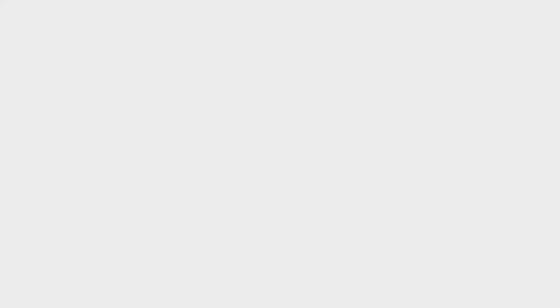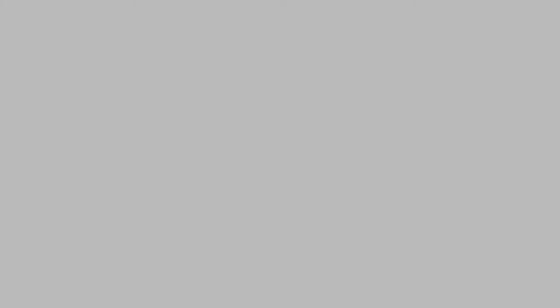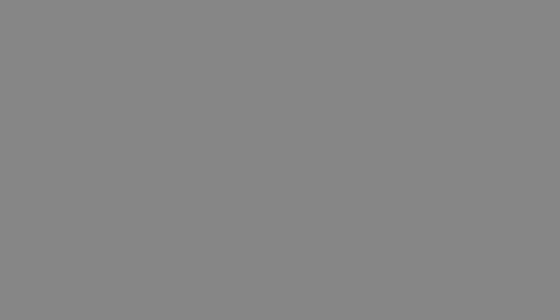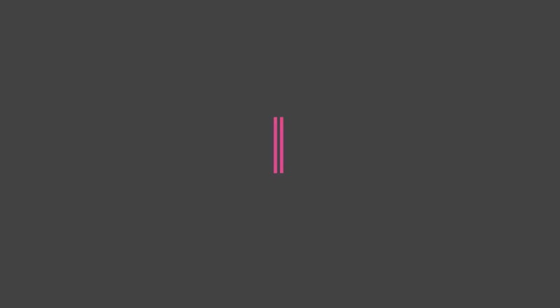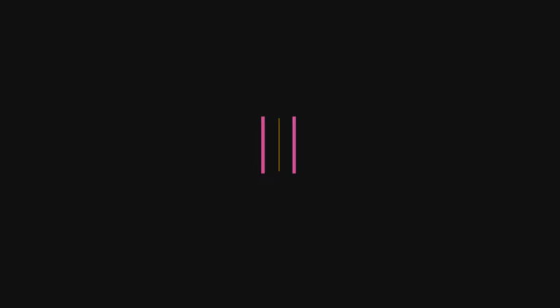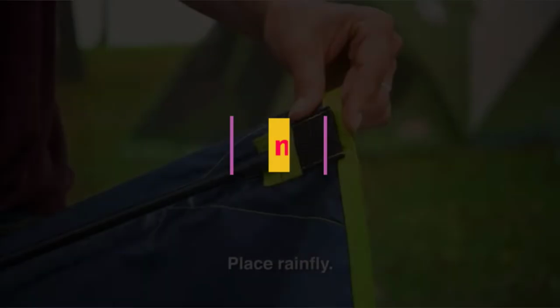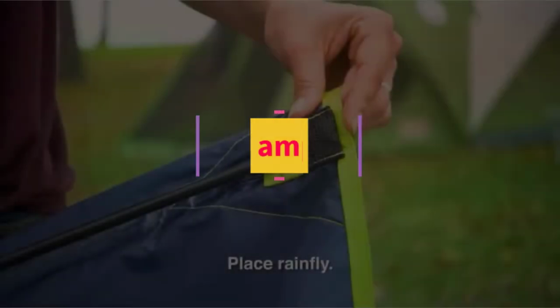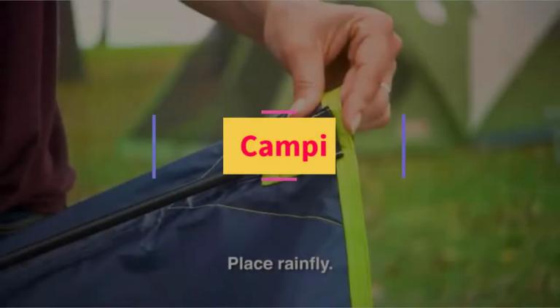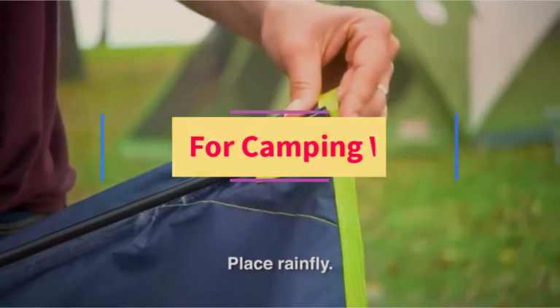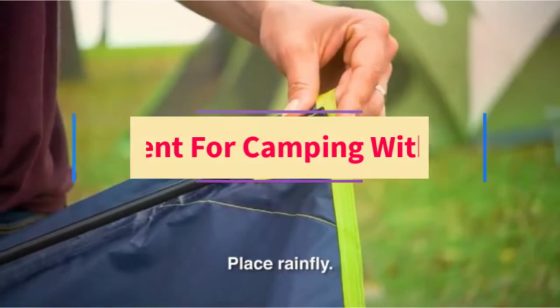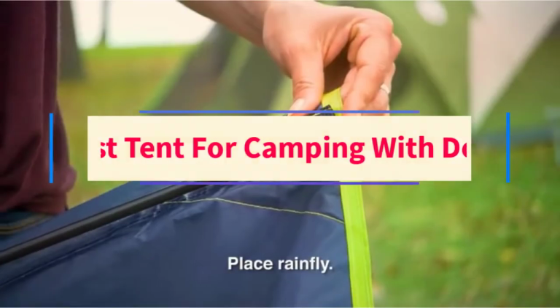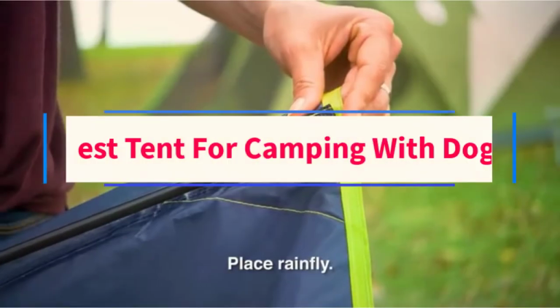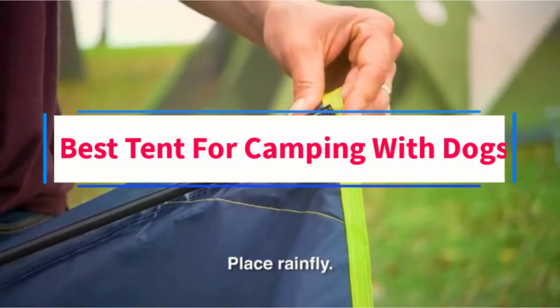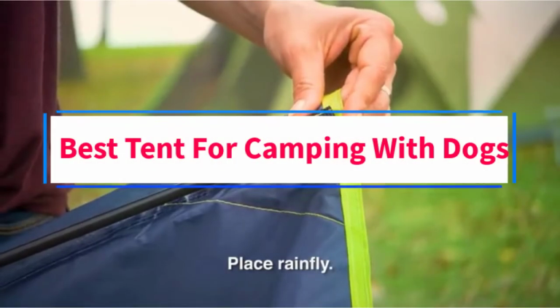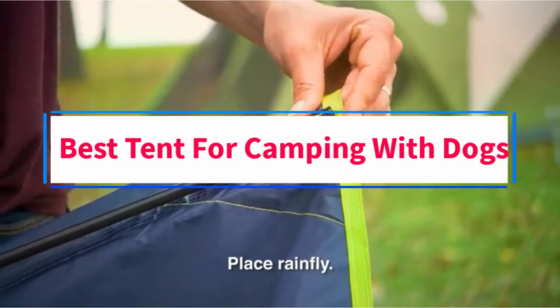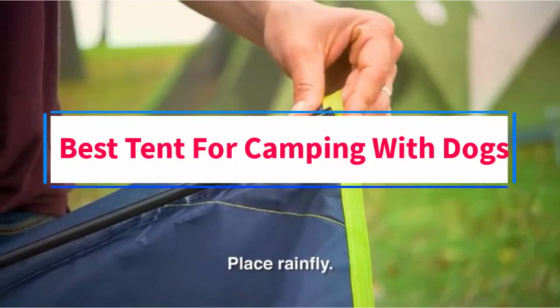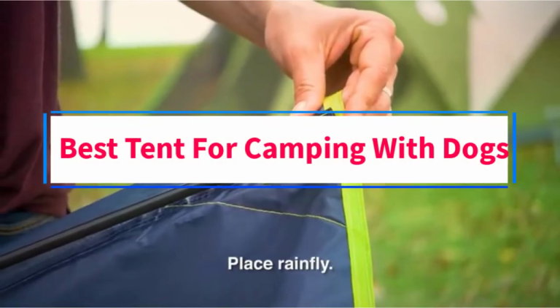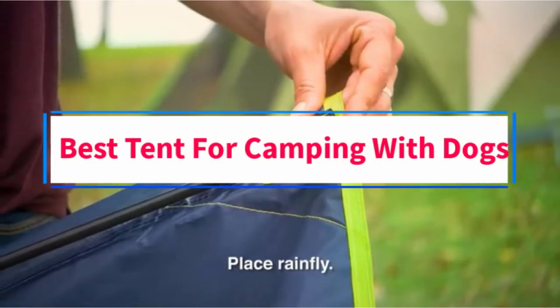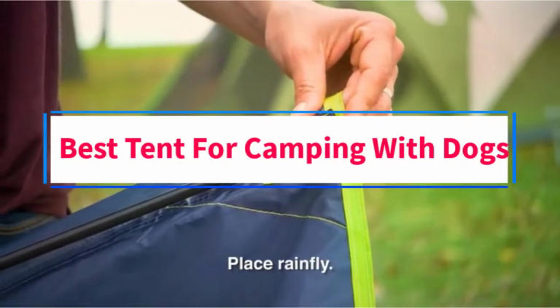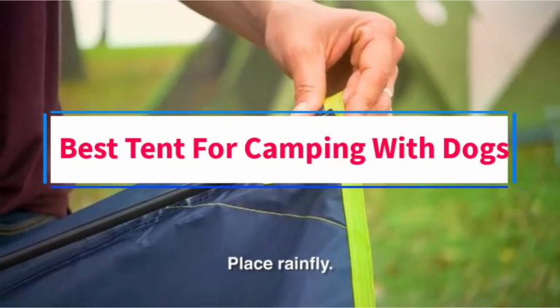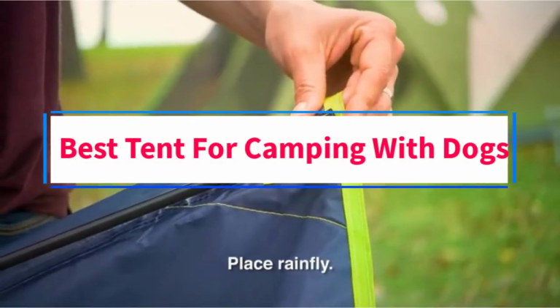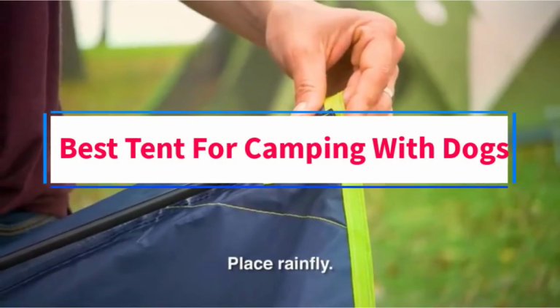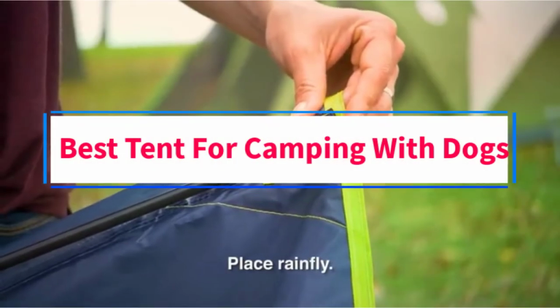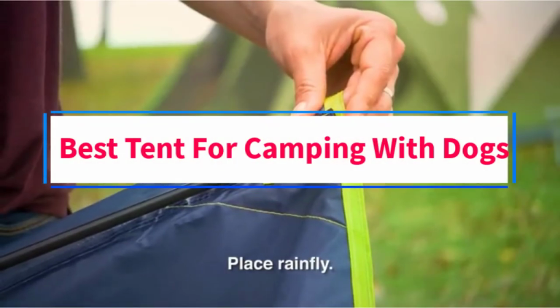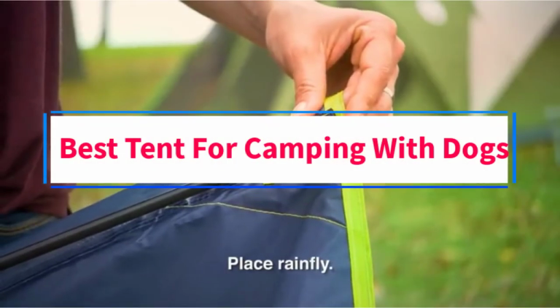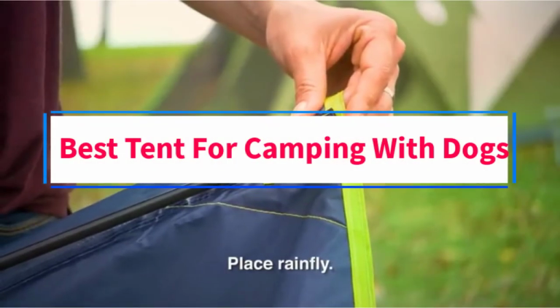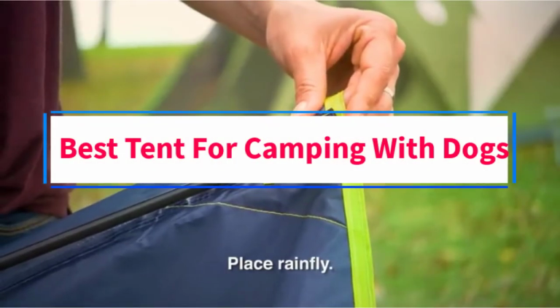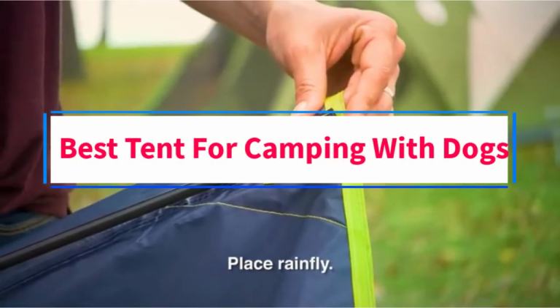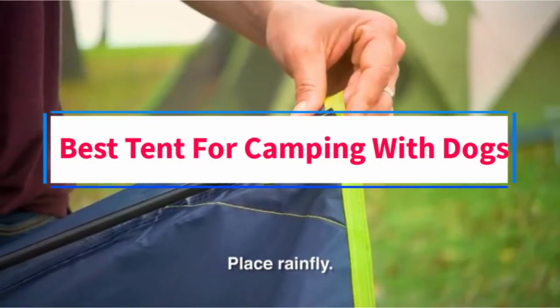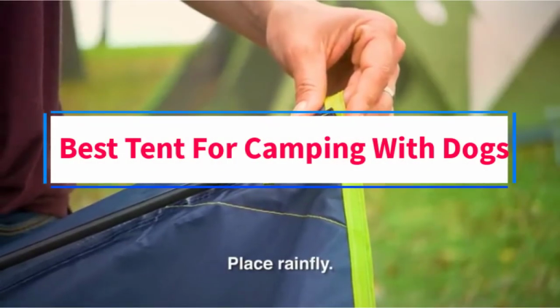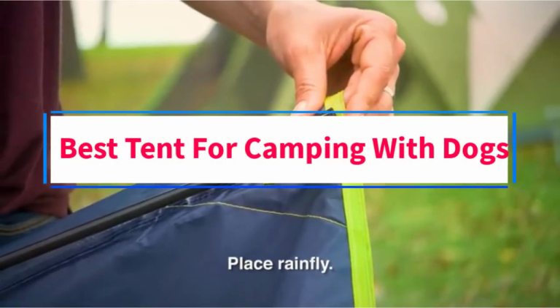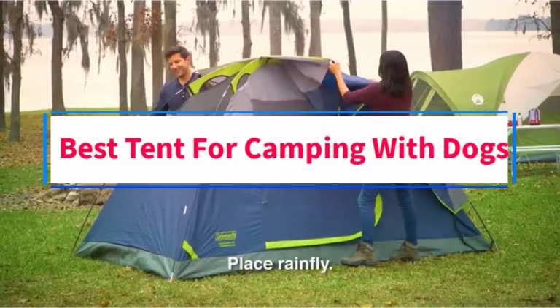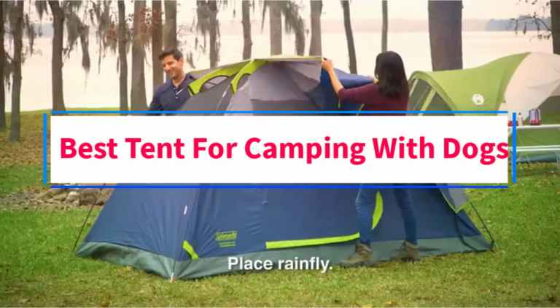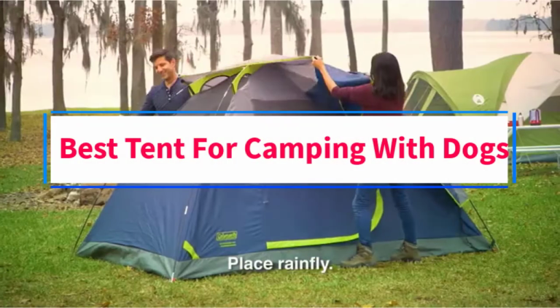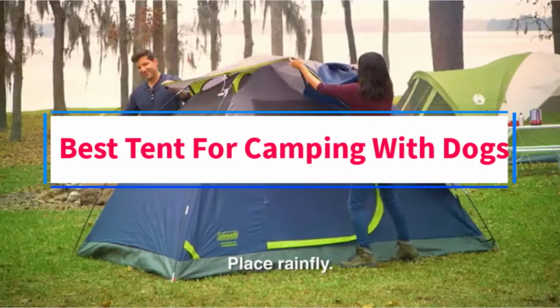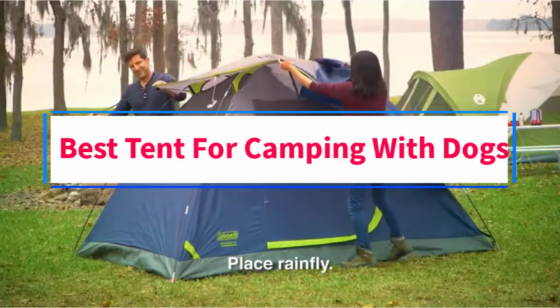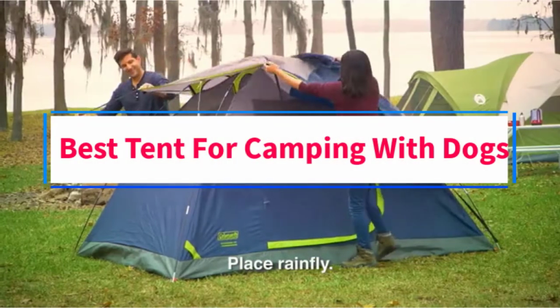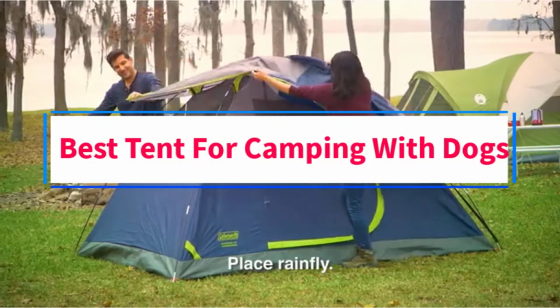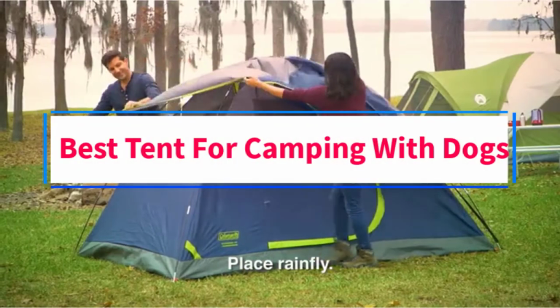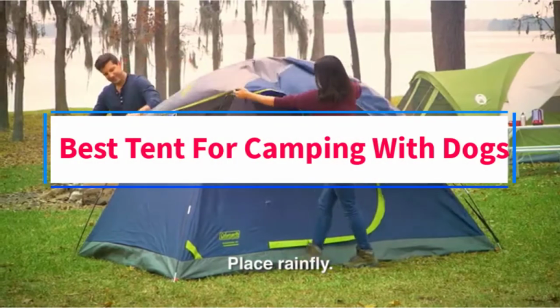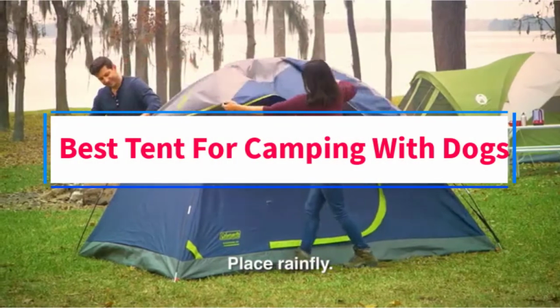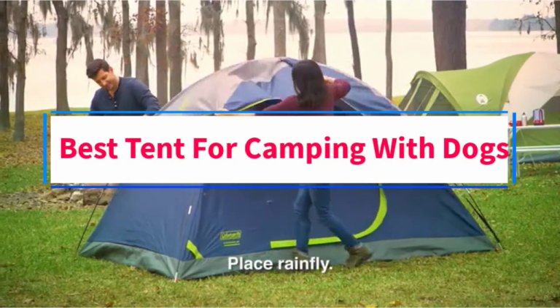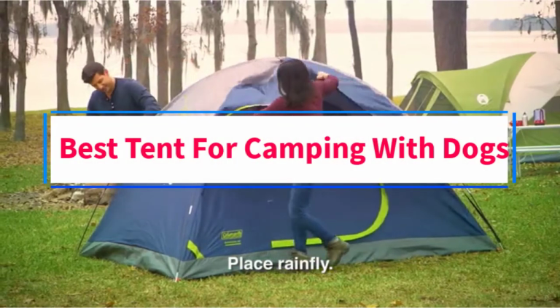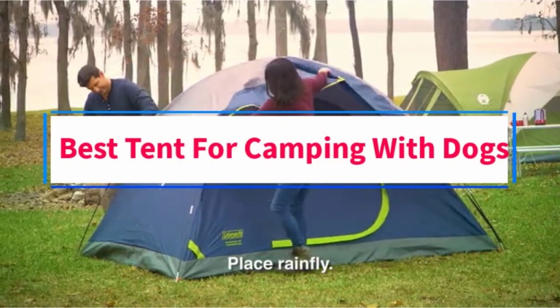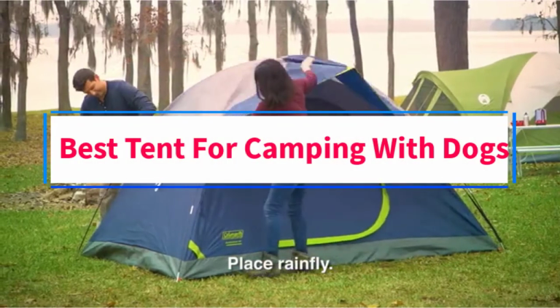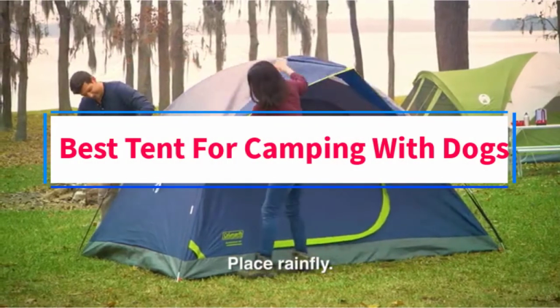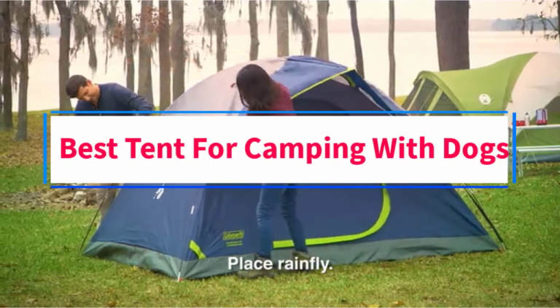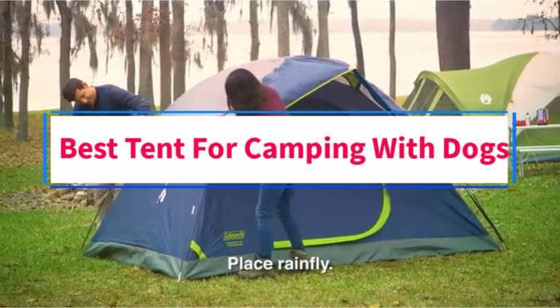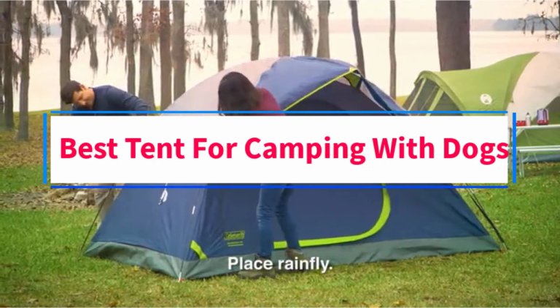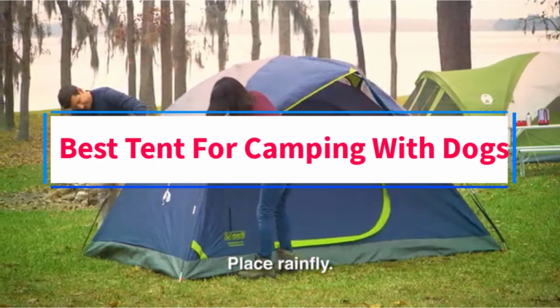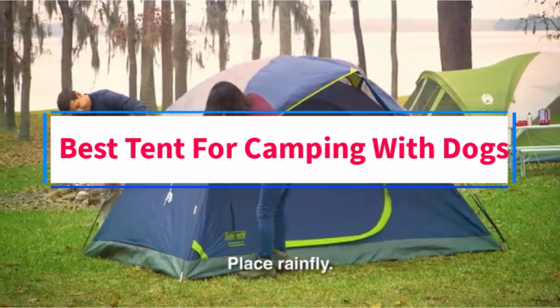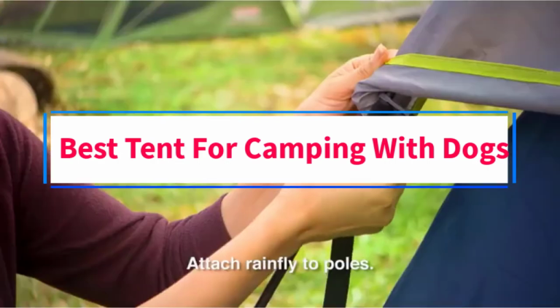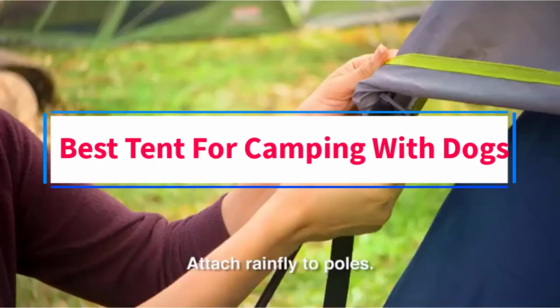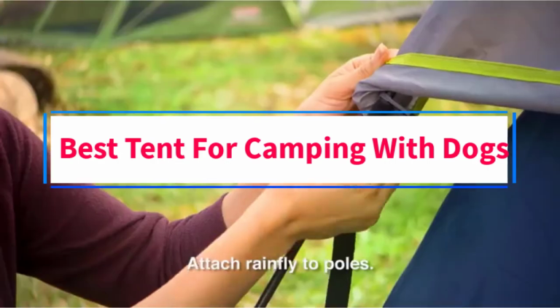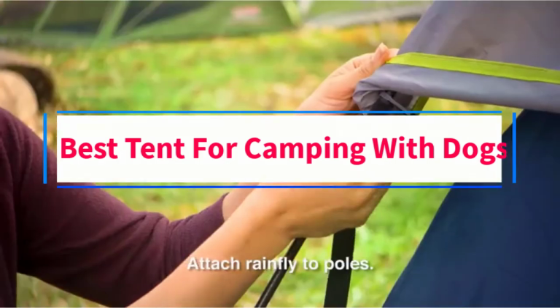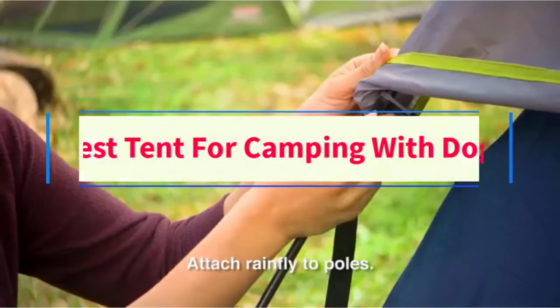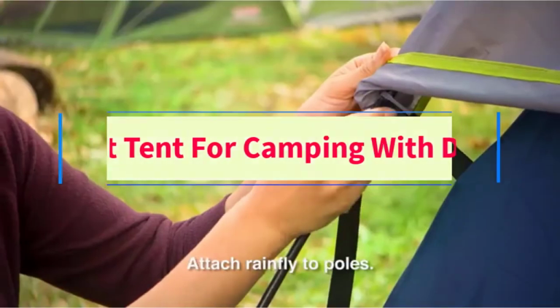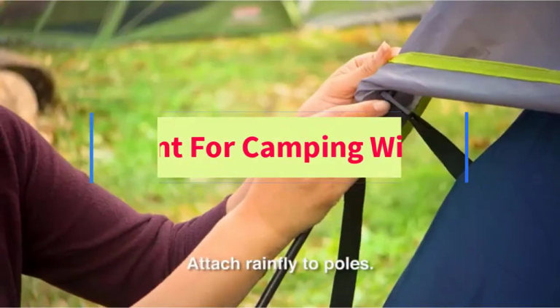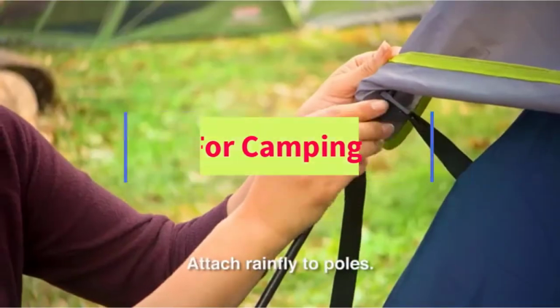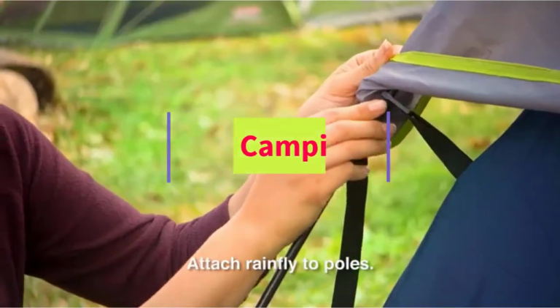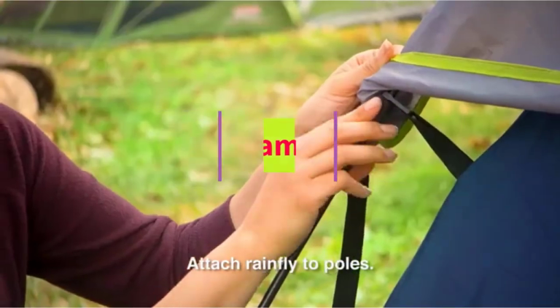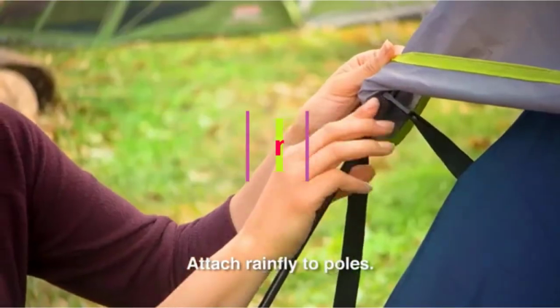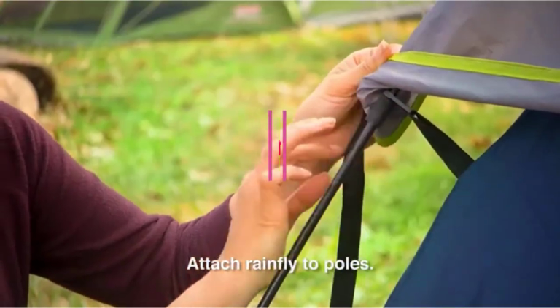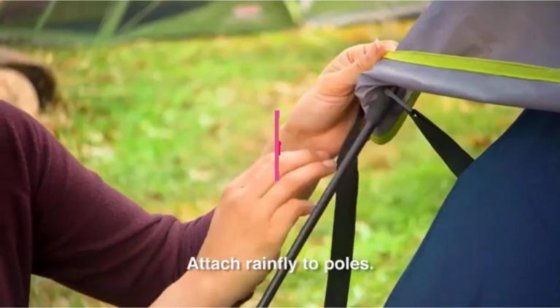Are you looking for the best tent for camping with dogs? In this video, we will look at some of the 7 best tents on the market.